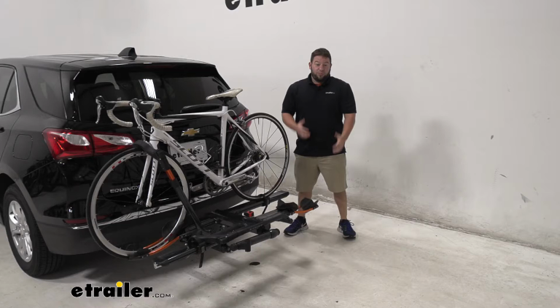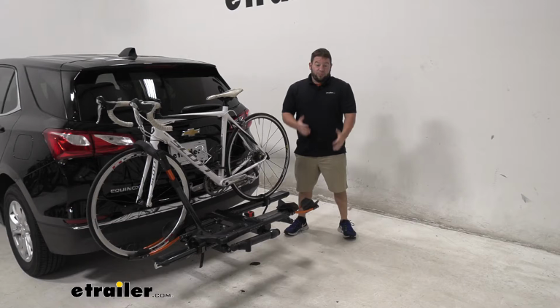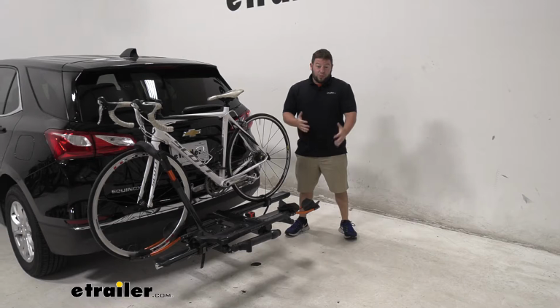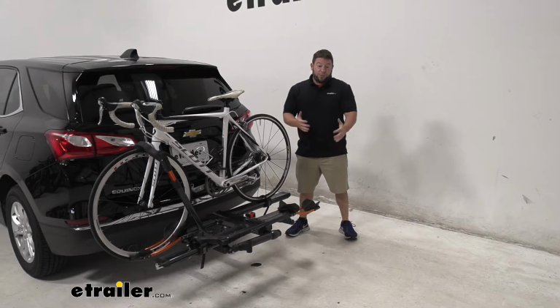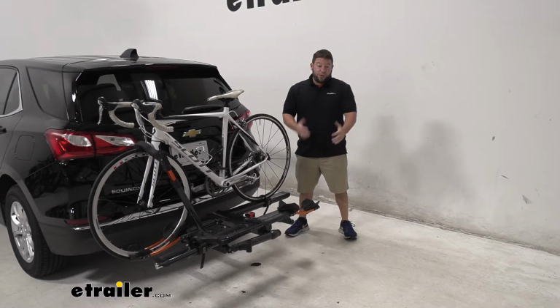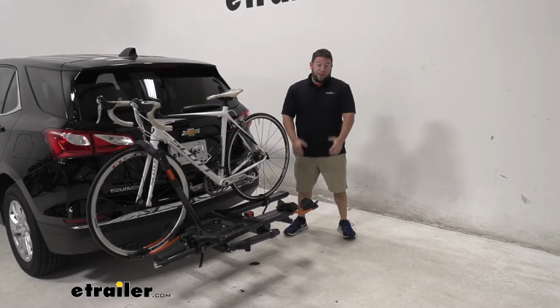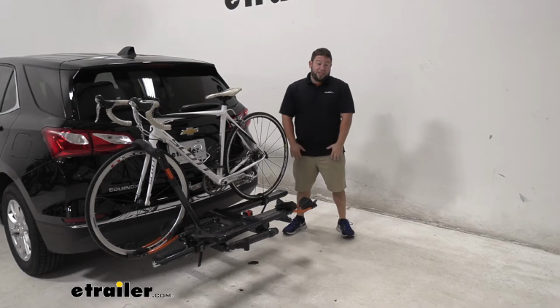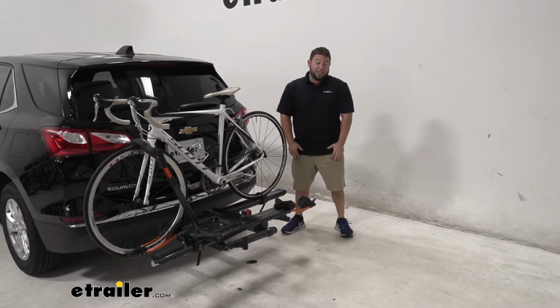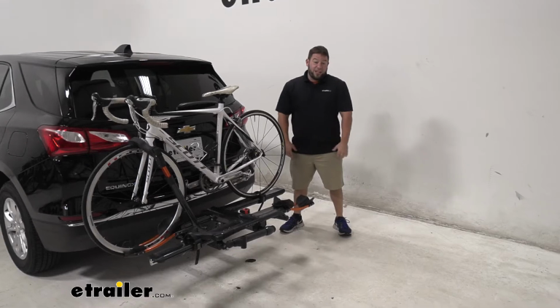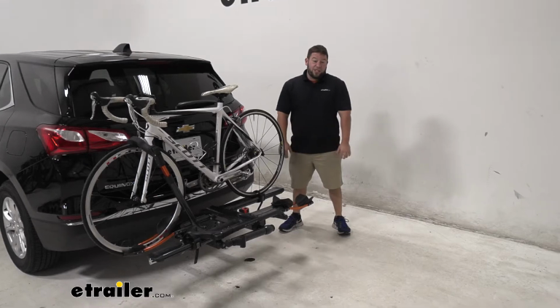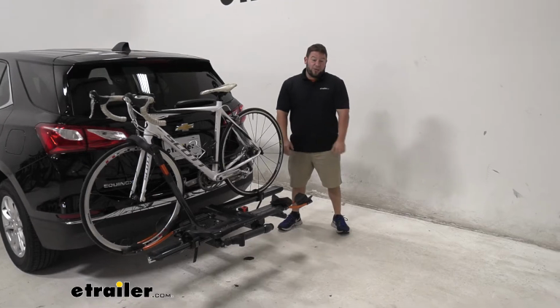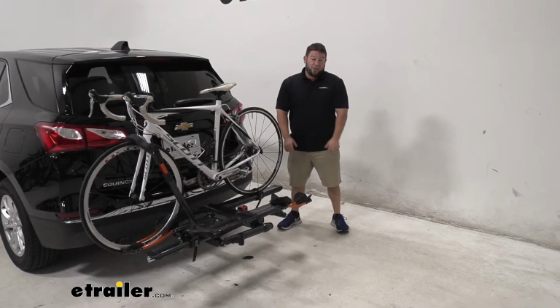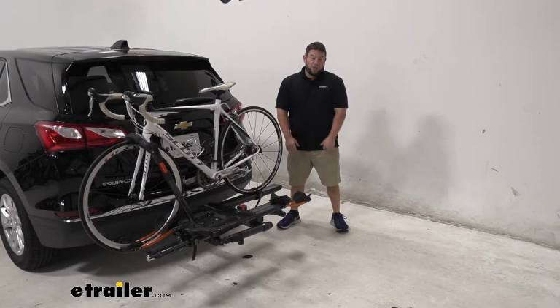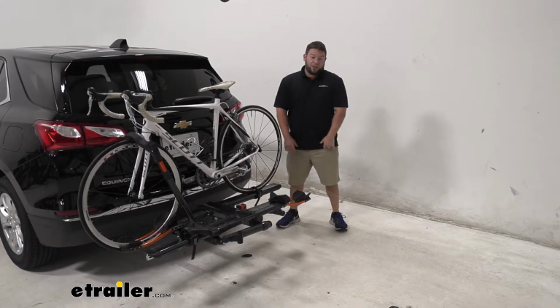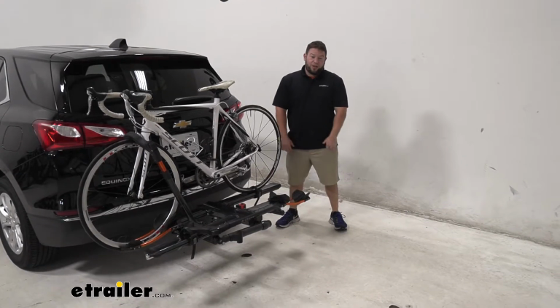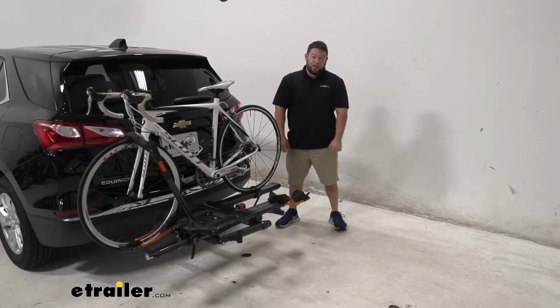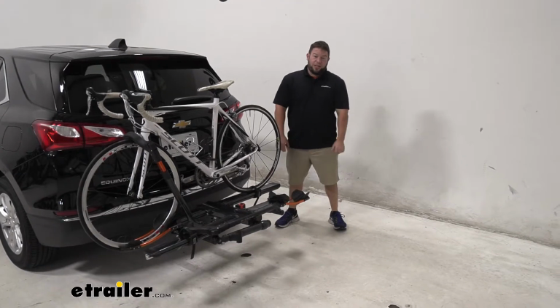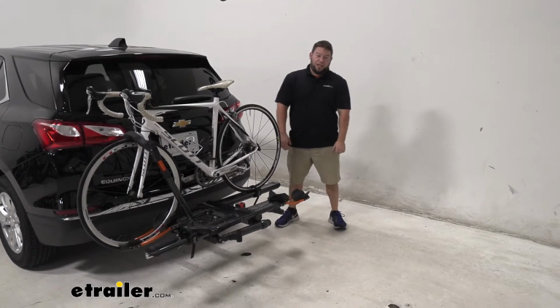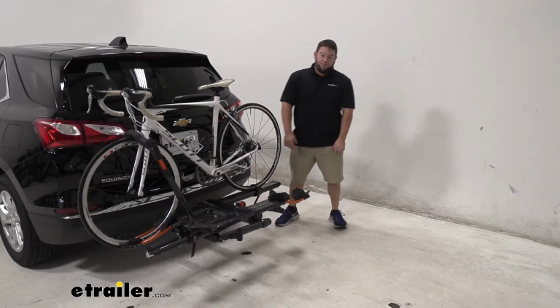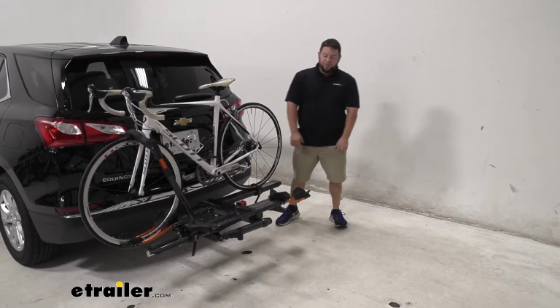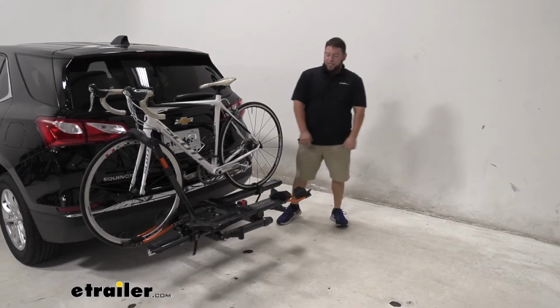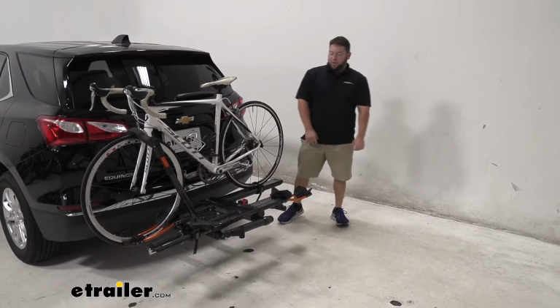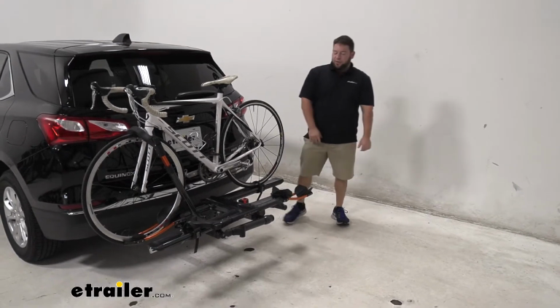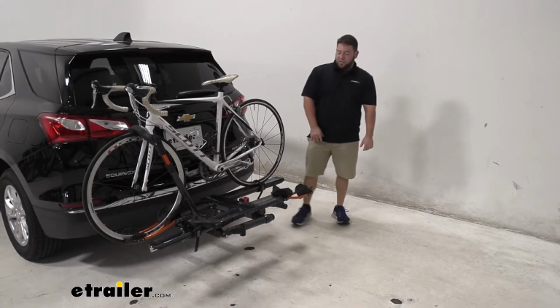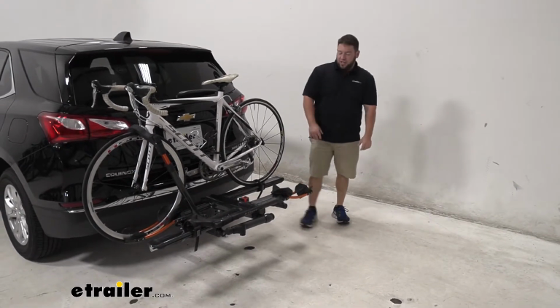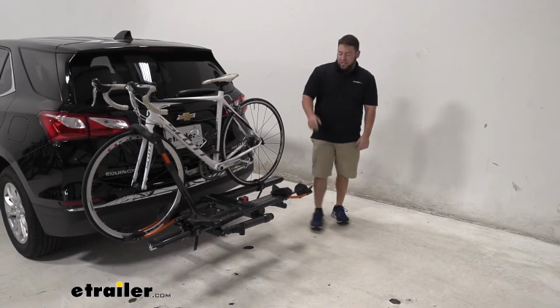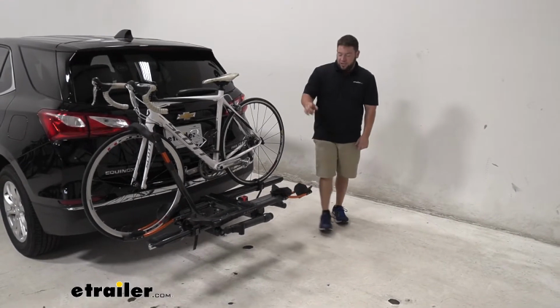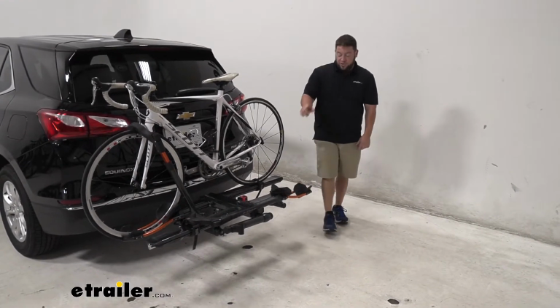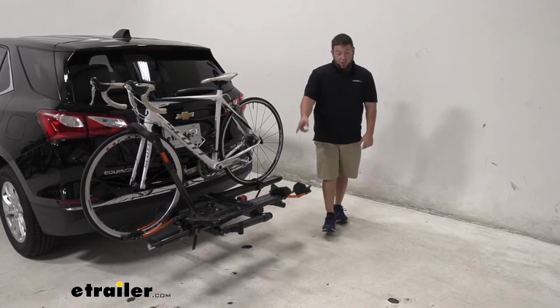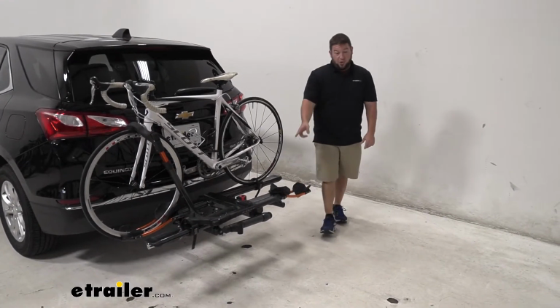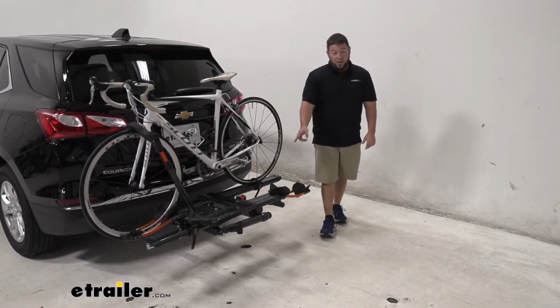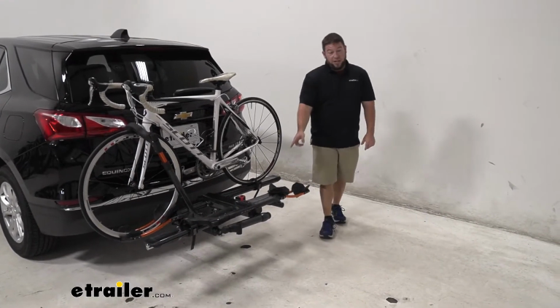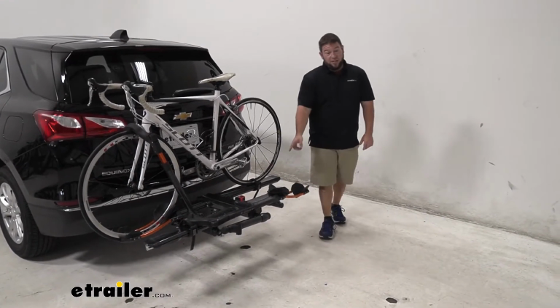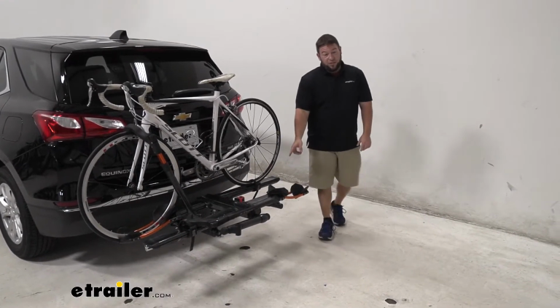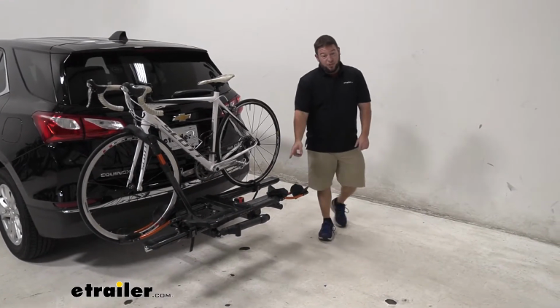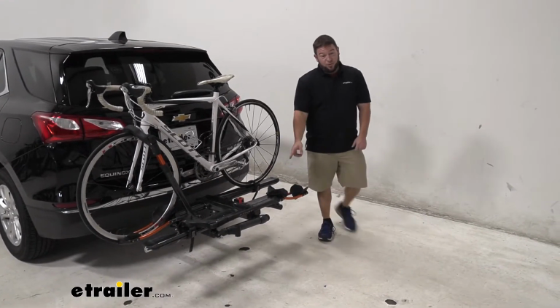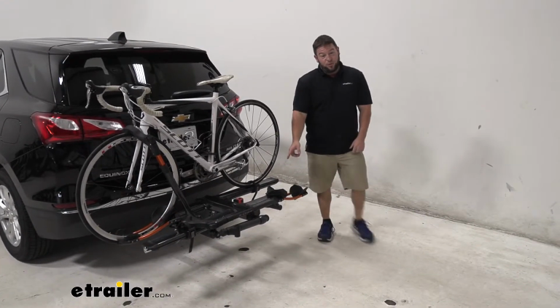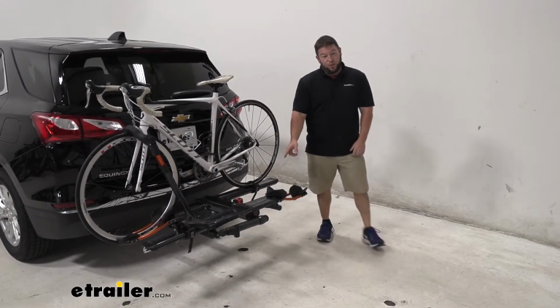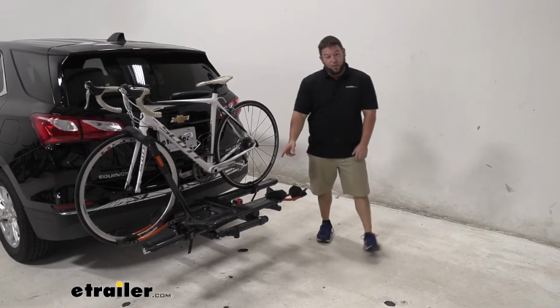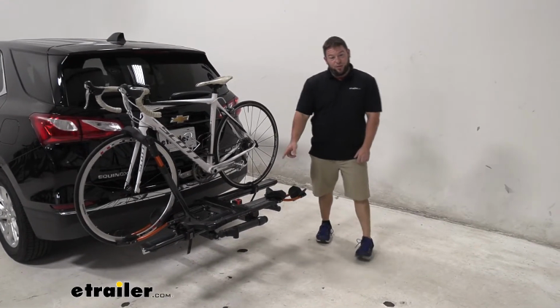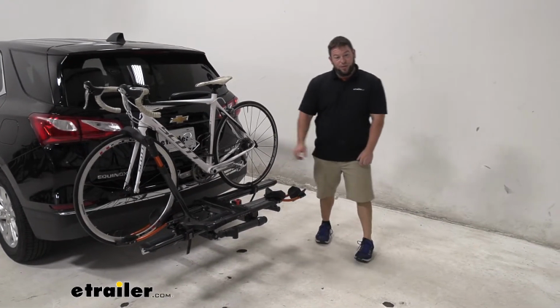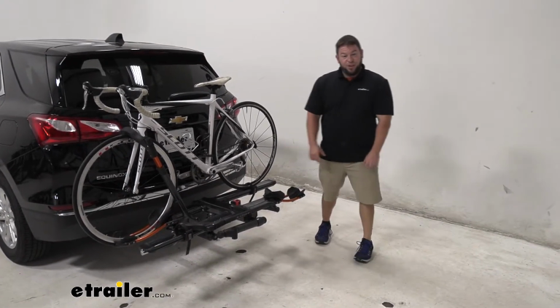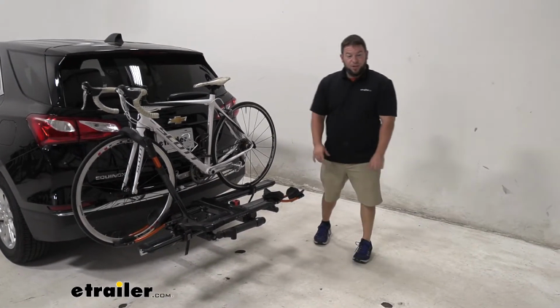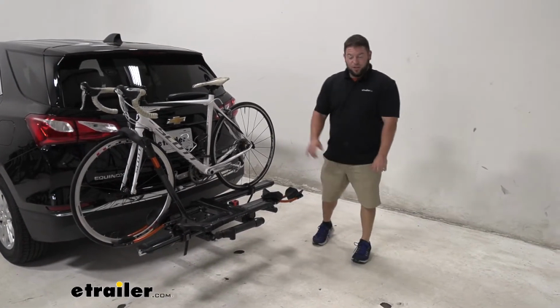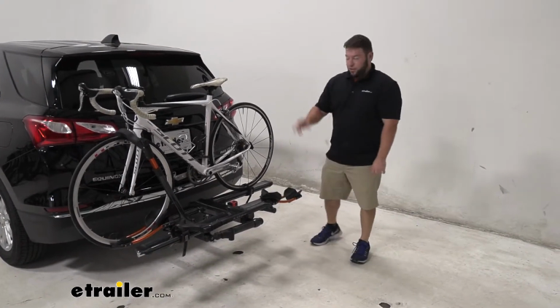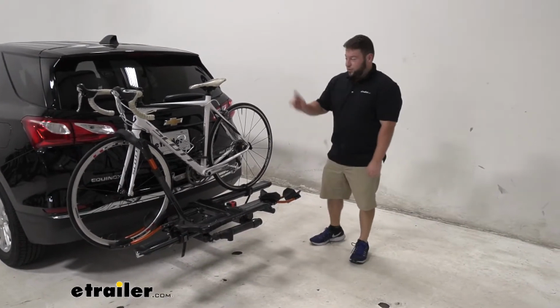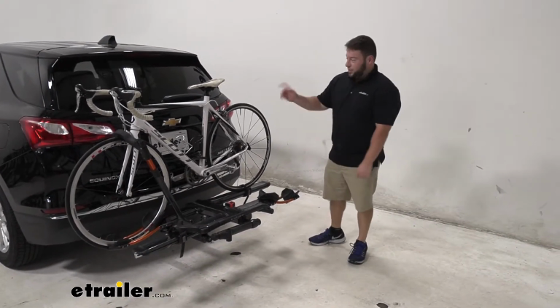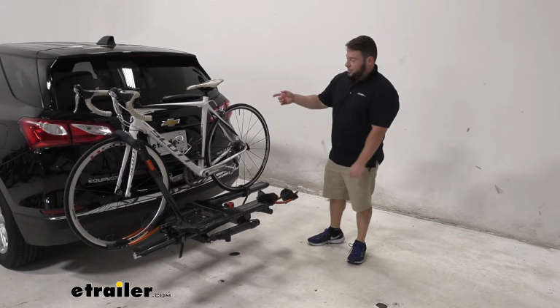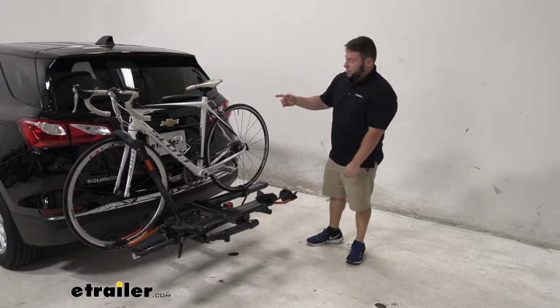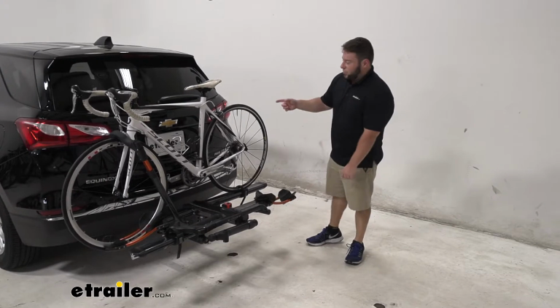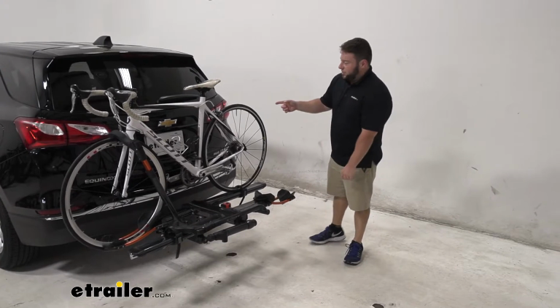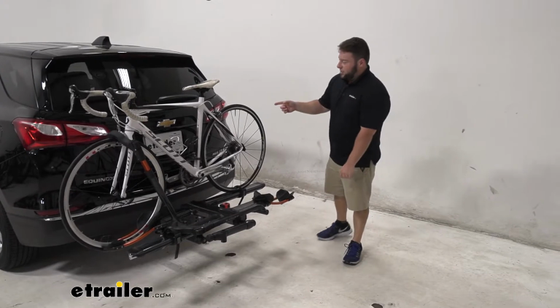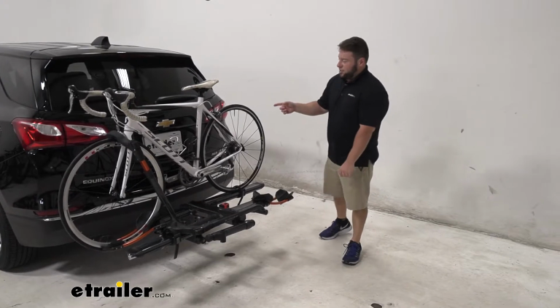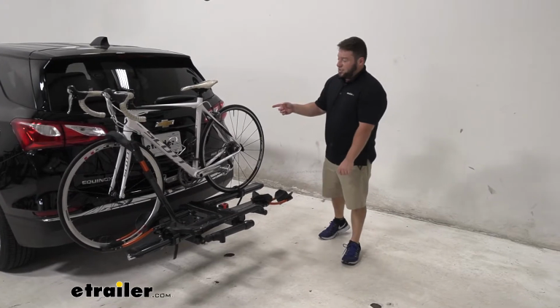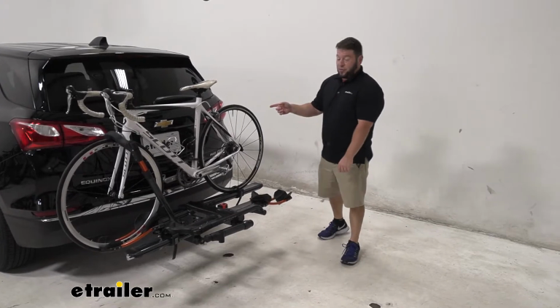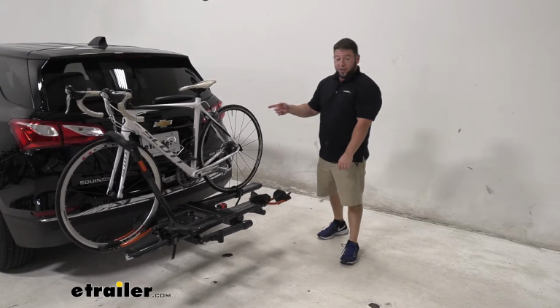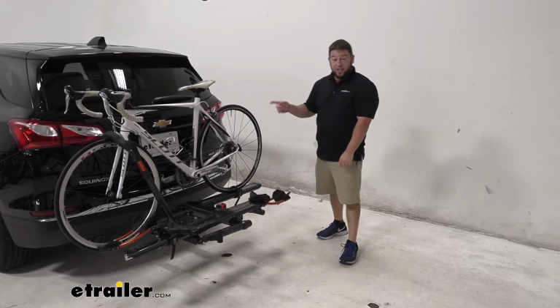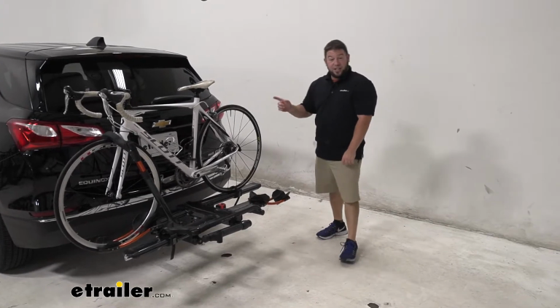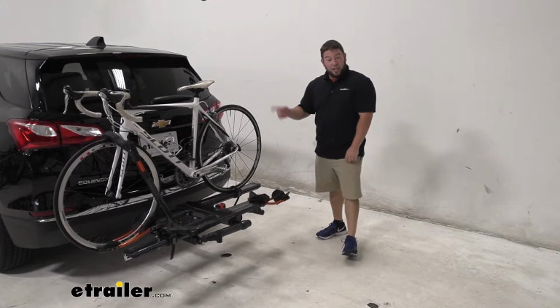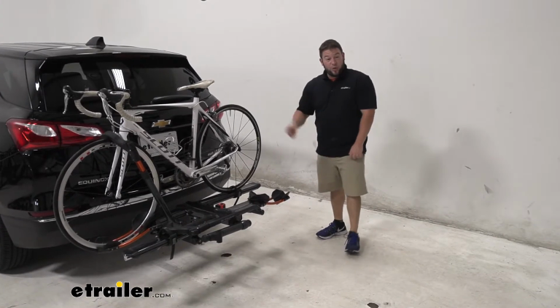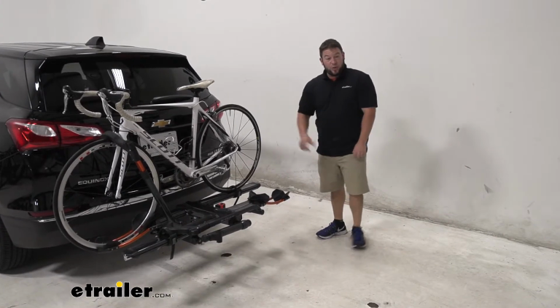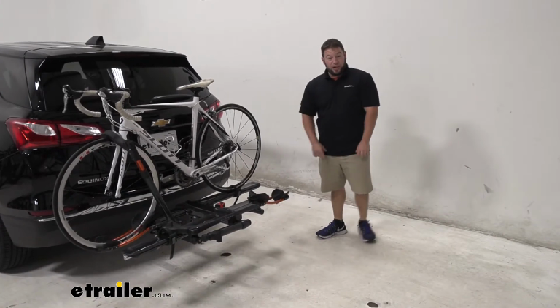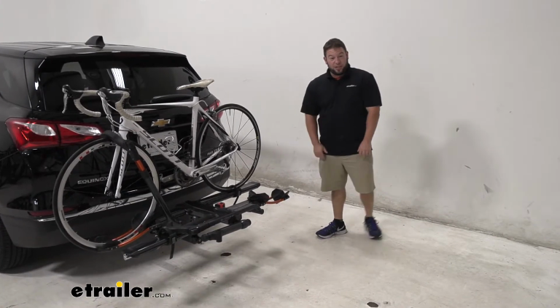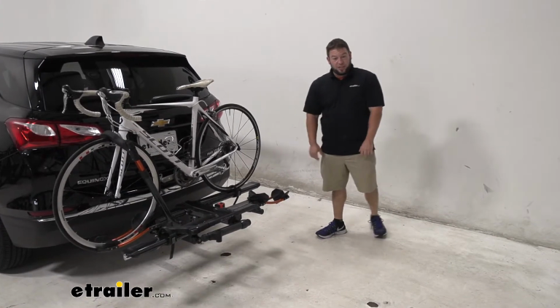What's up everybody? It's AJ with eTrailer.com. Today we're going to be checking out the Kuat NV 2.0 on our 2020 Chevrolet Equinox.